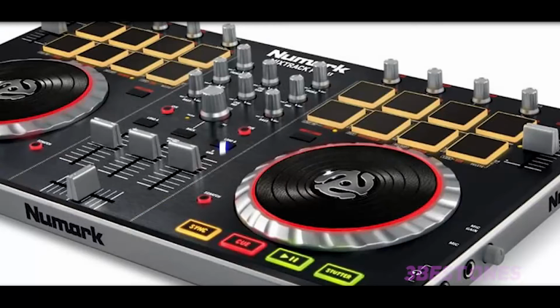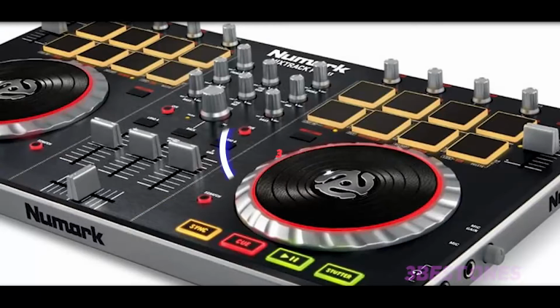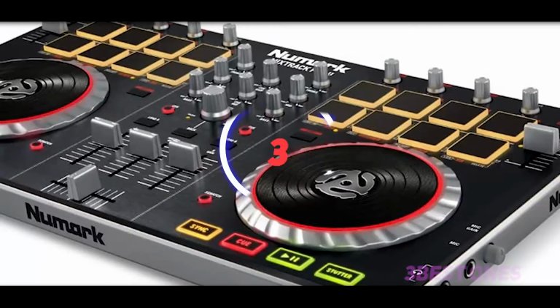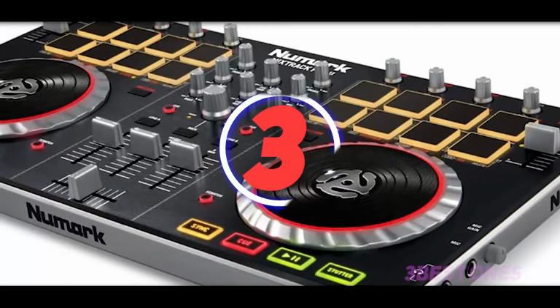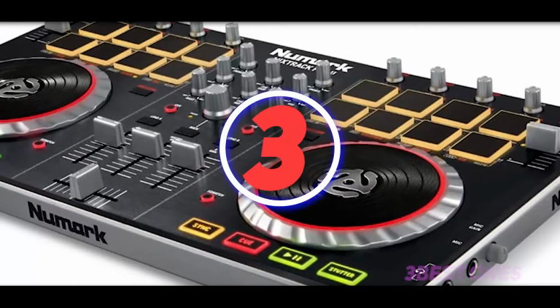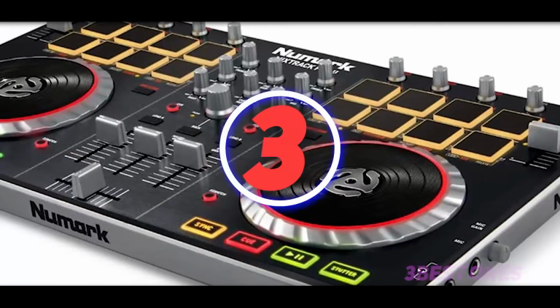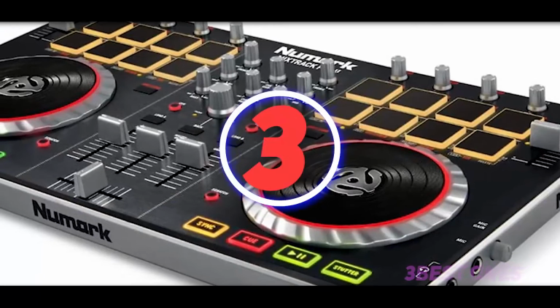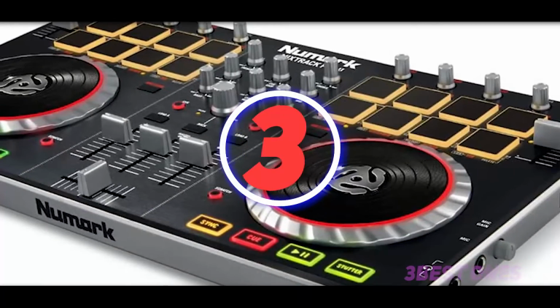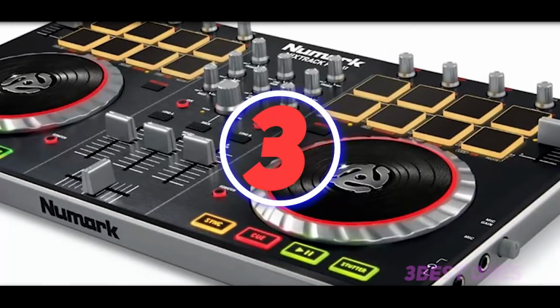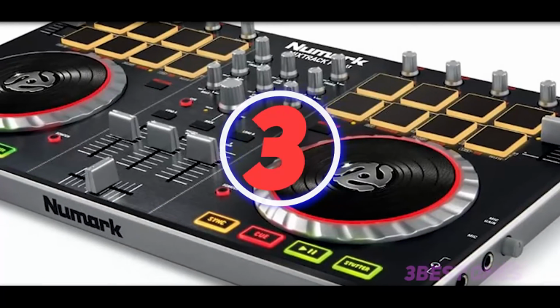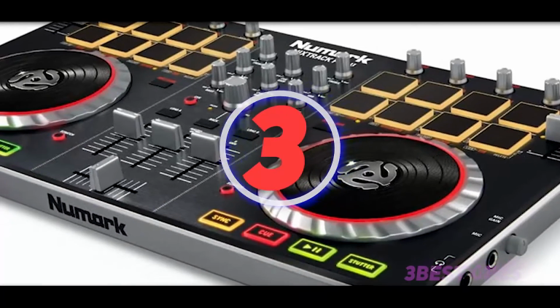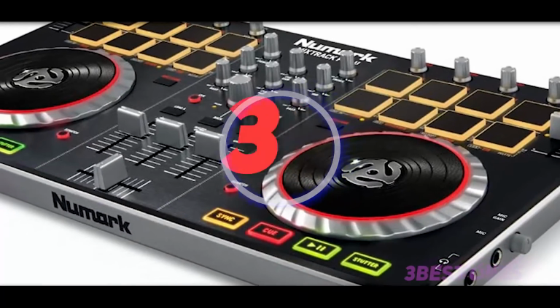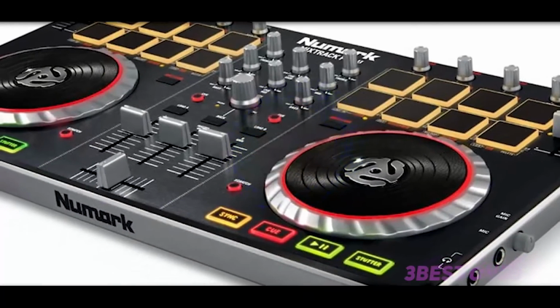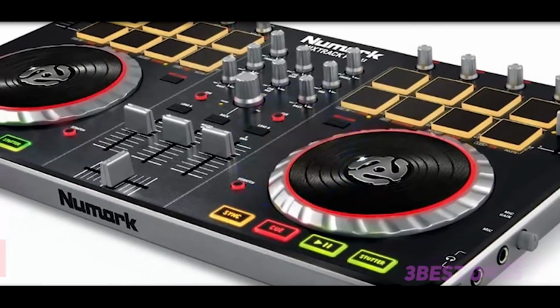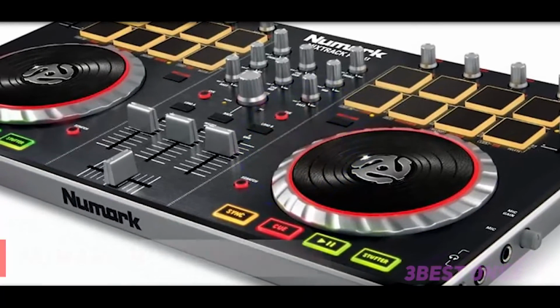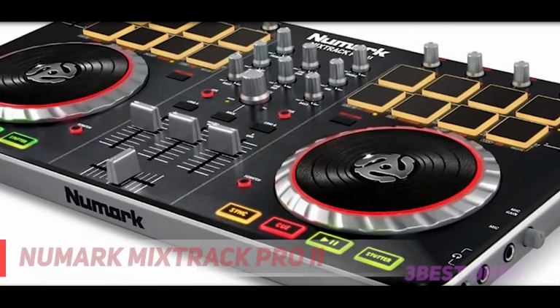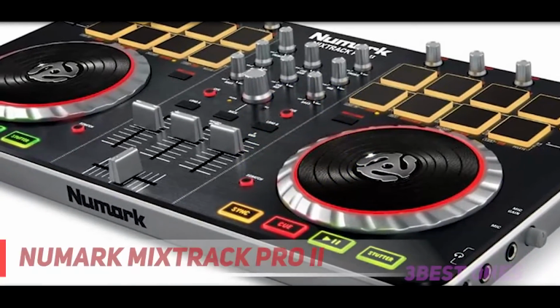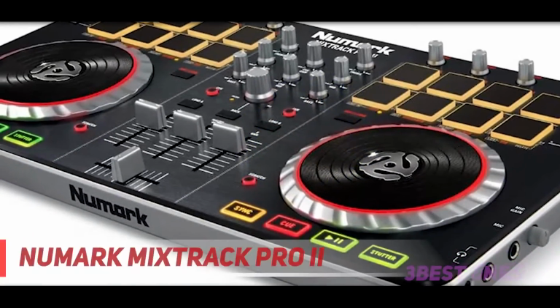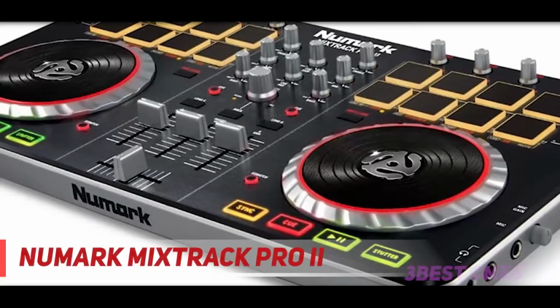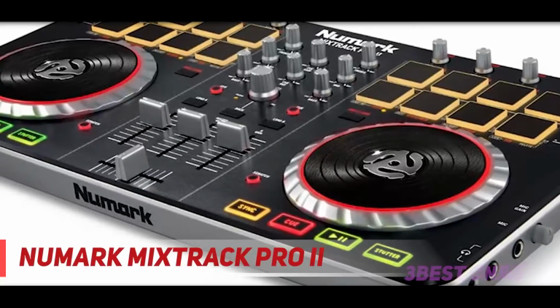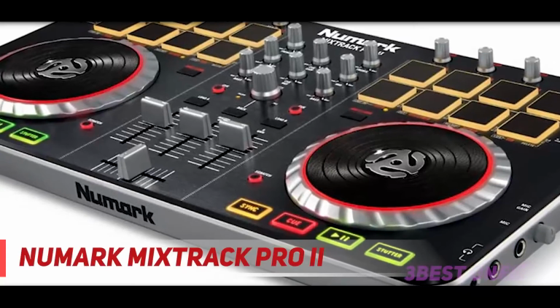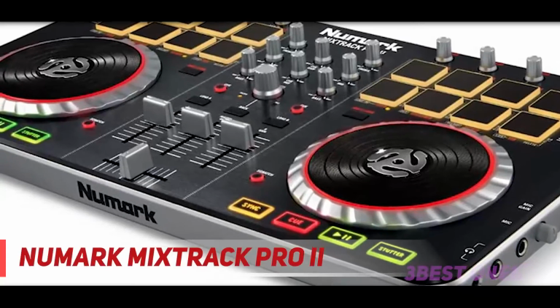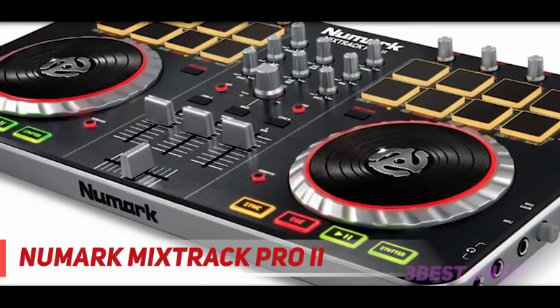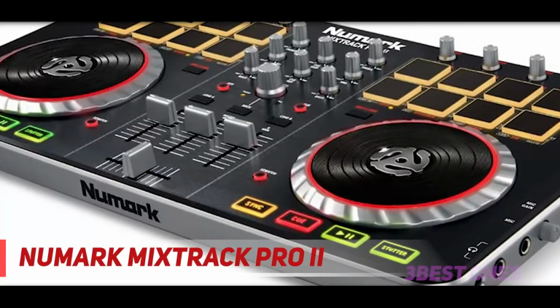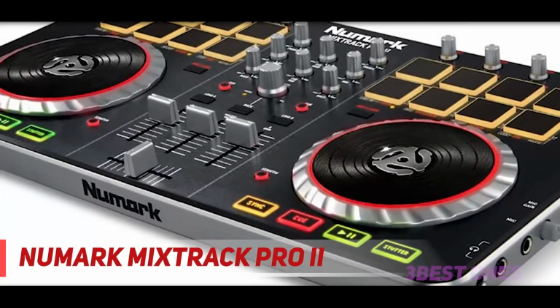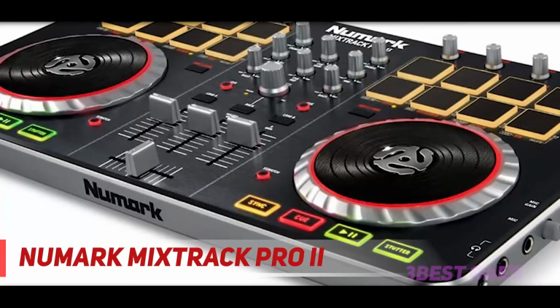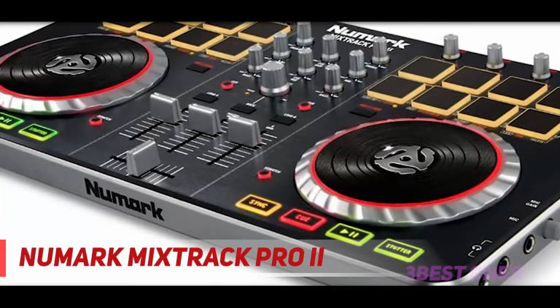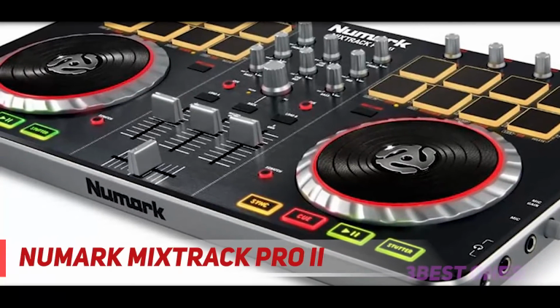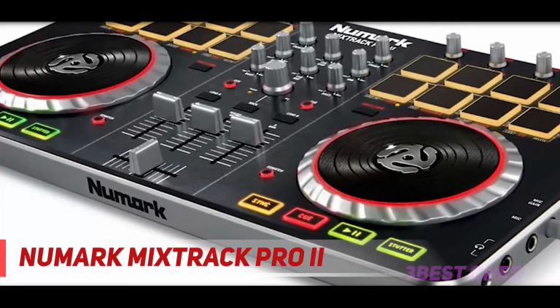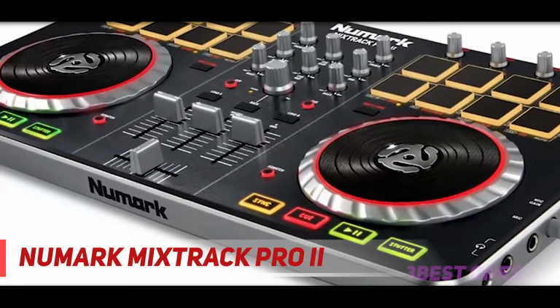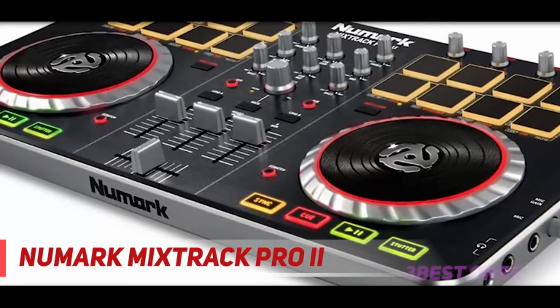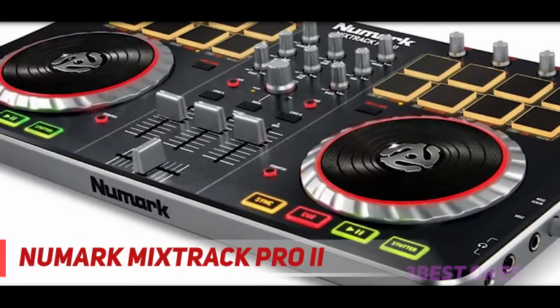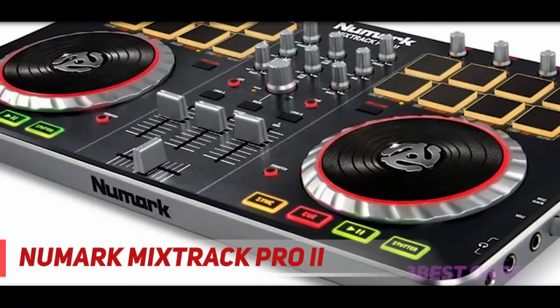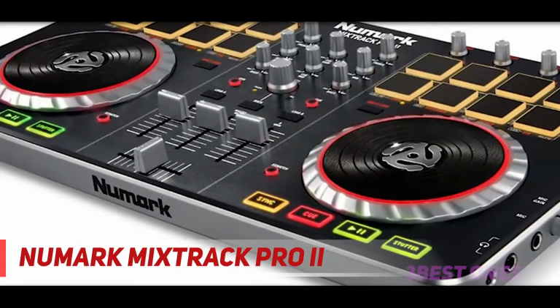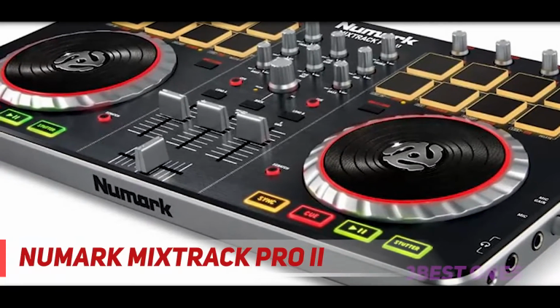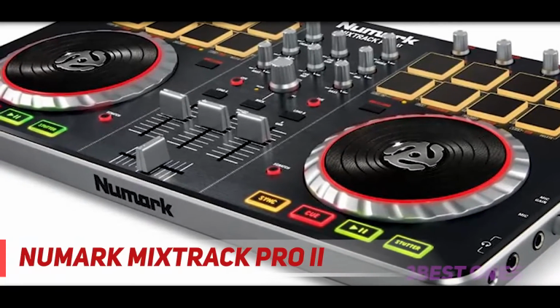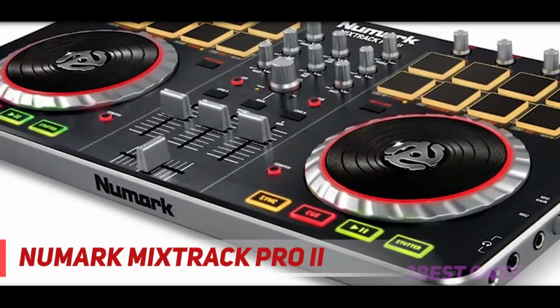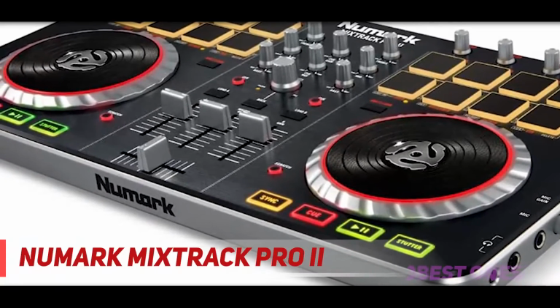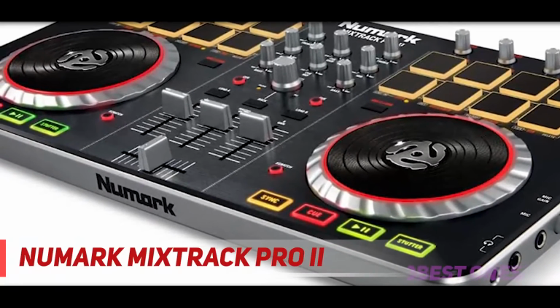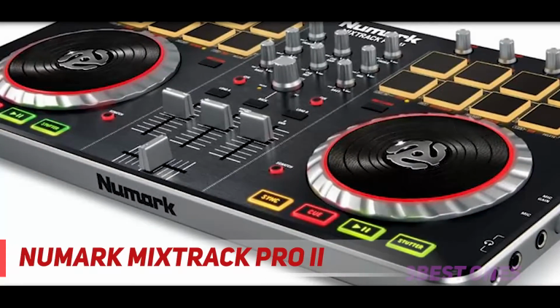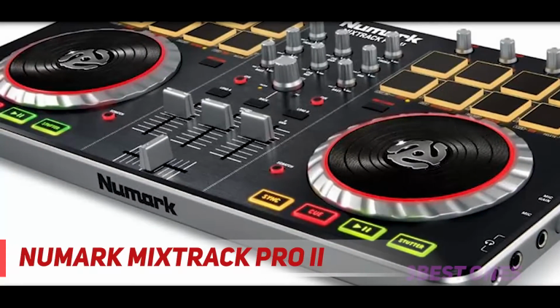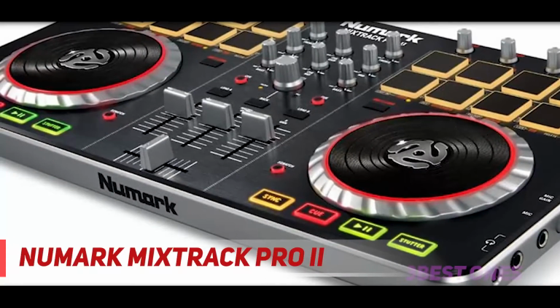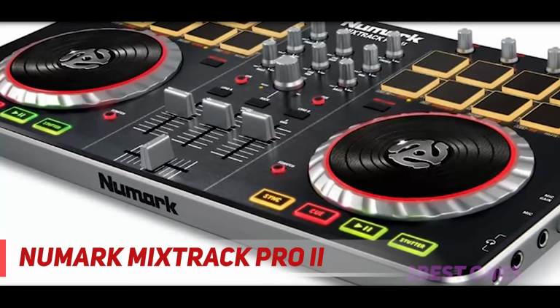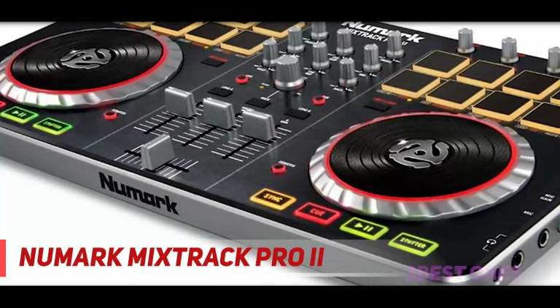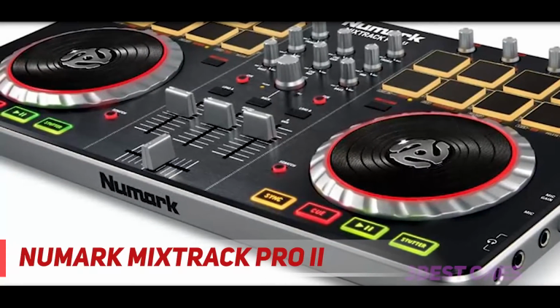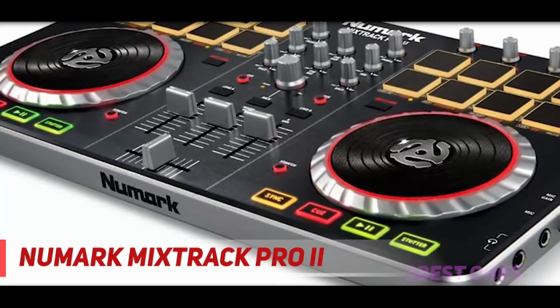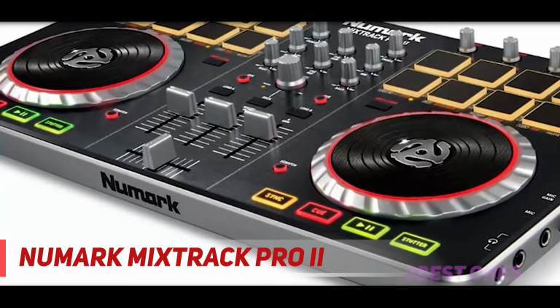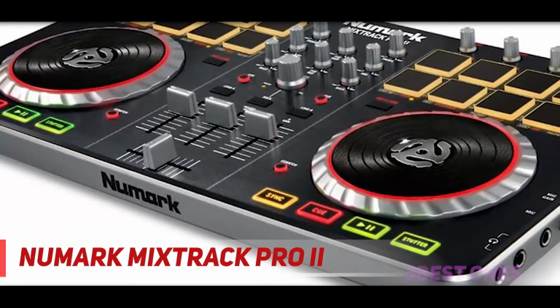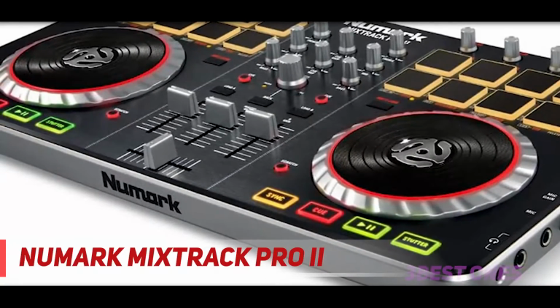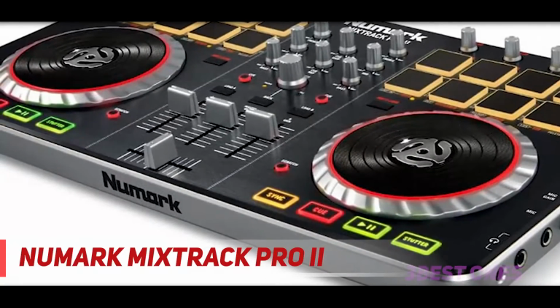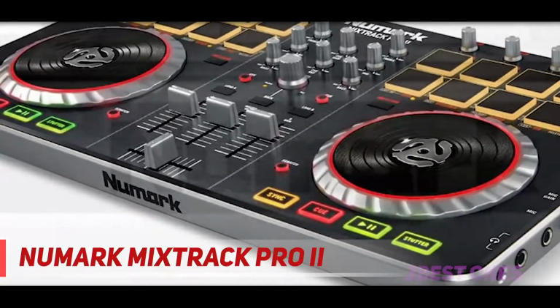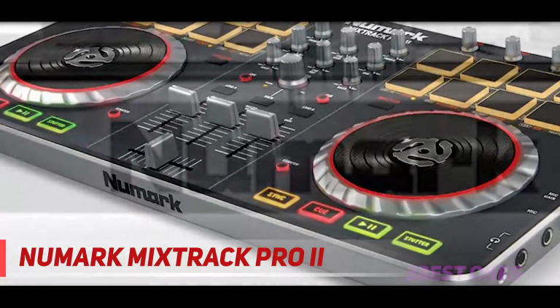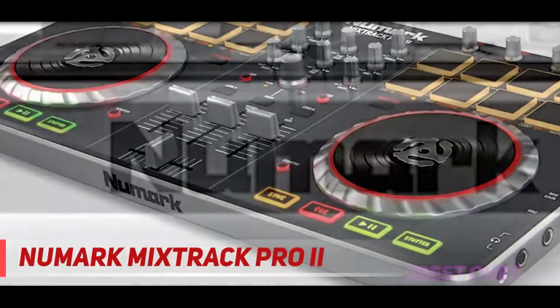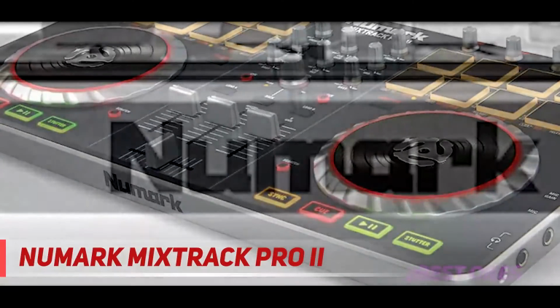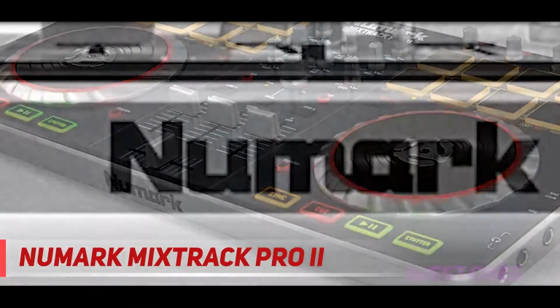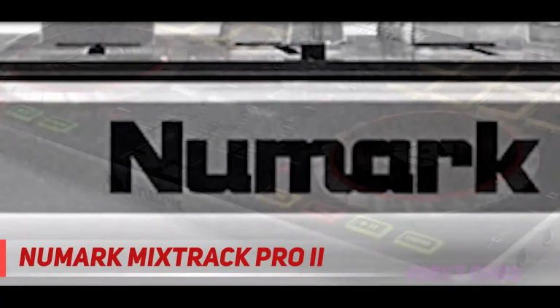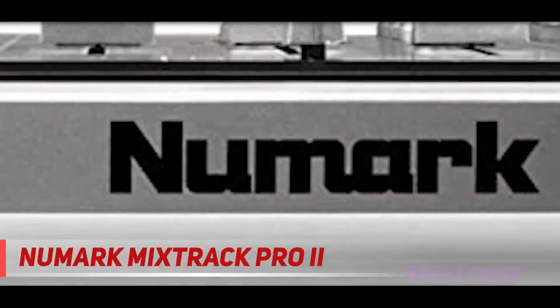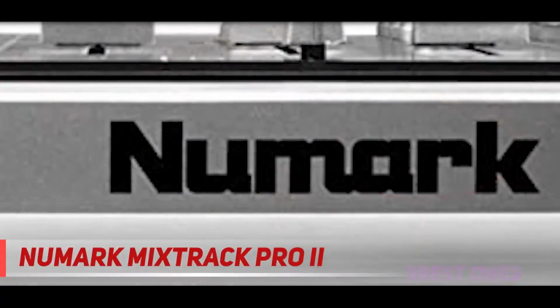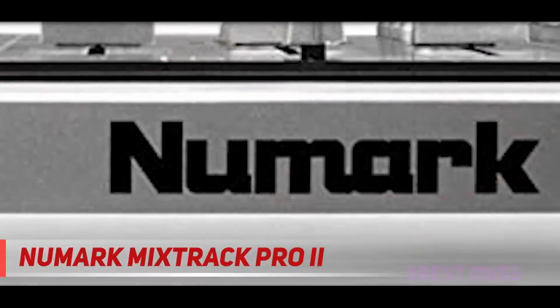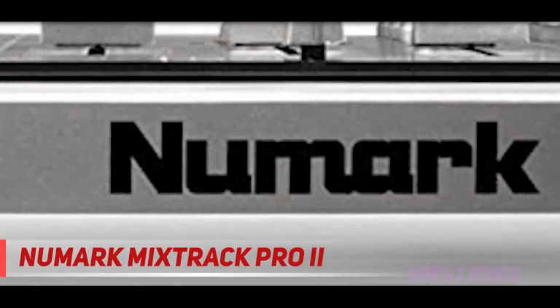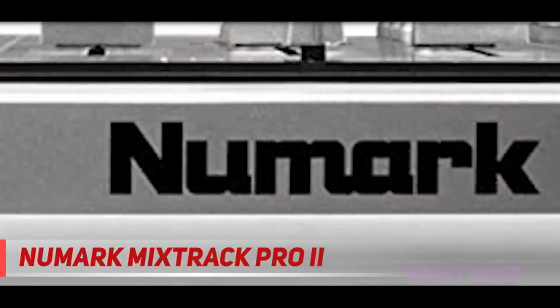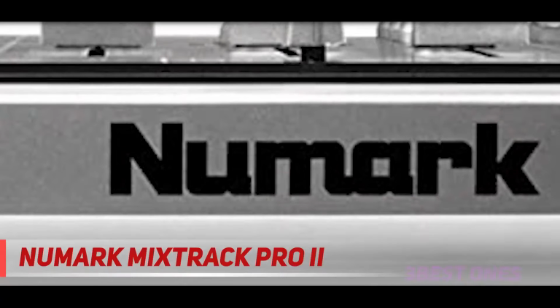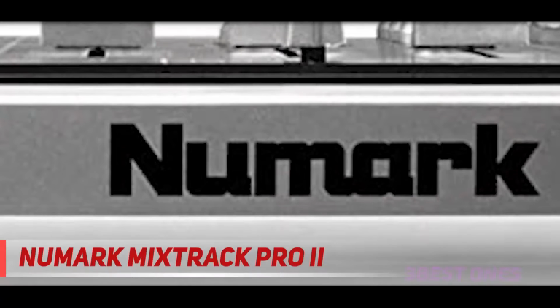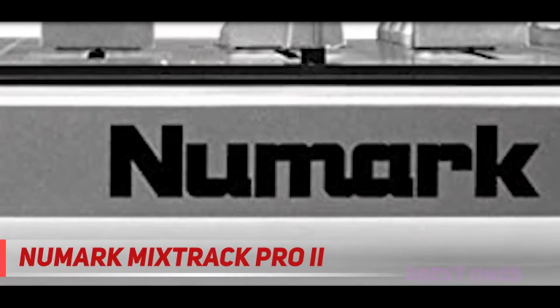Starting at number three, the Numark Mixtrack Pro 2 — the simply amazing DJ controller in the world in terms of sales, and it's even better.